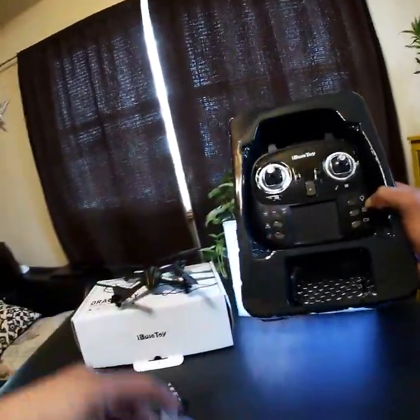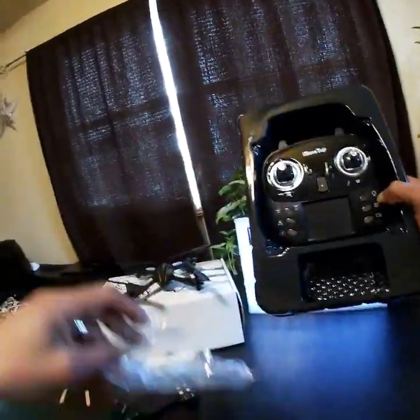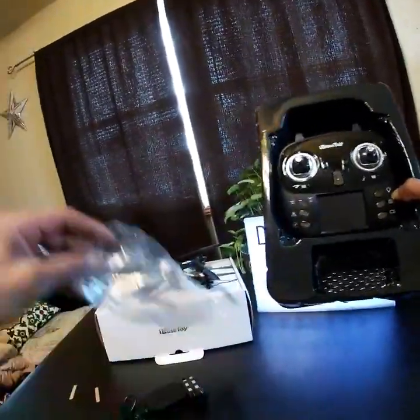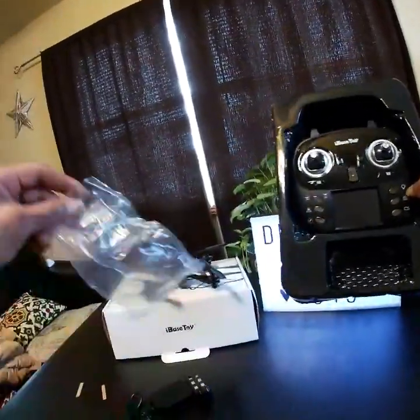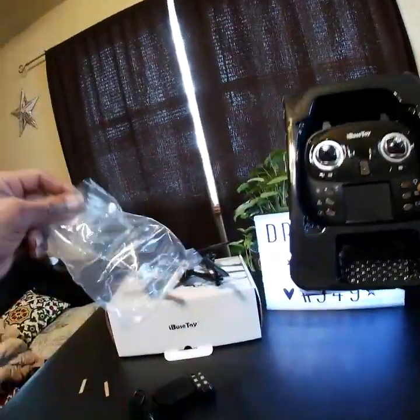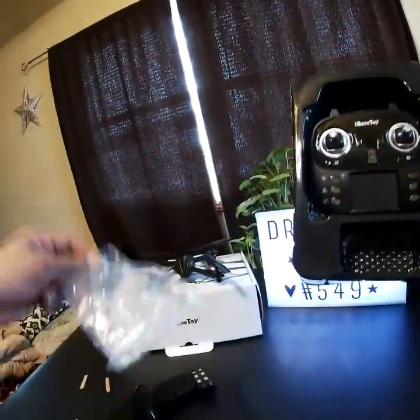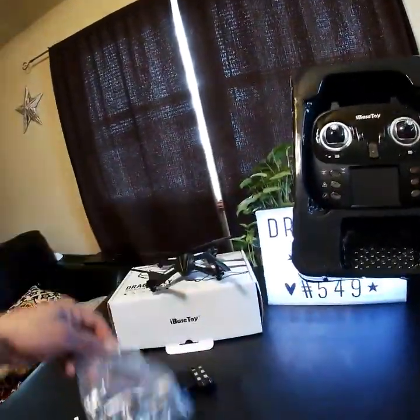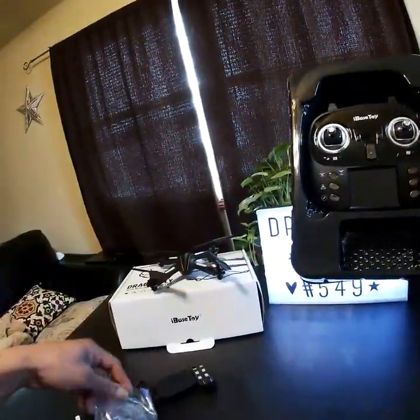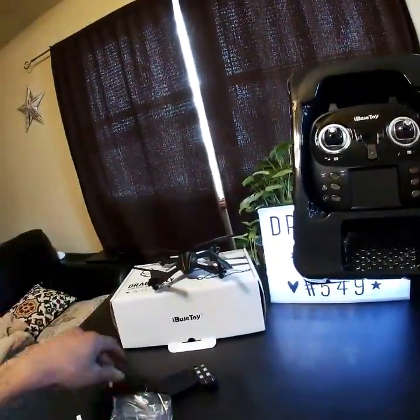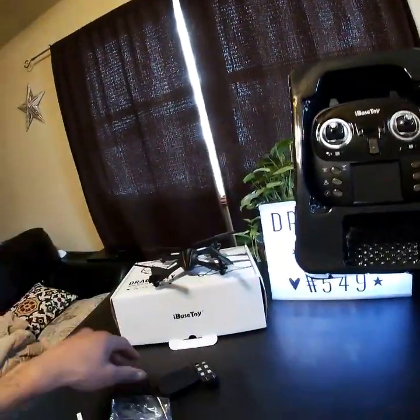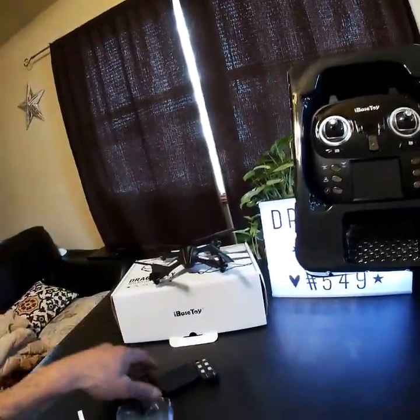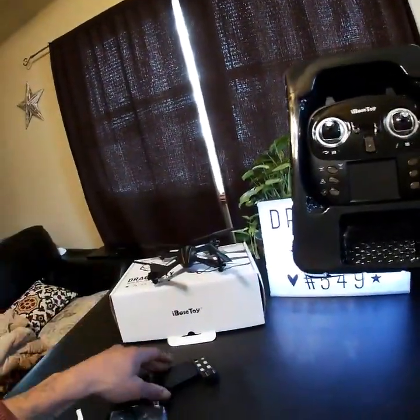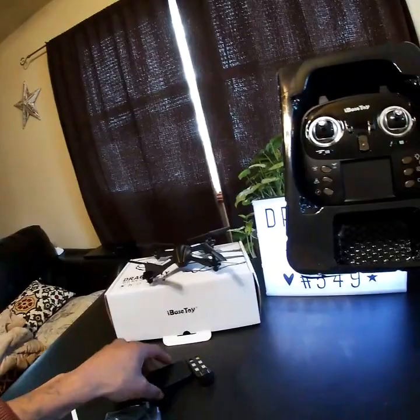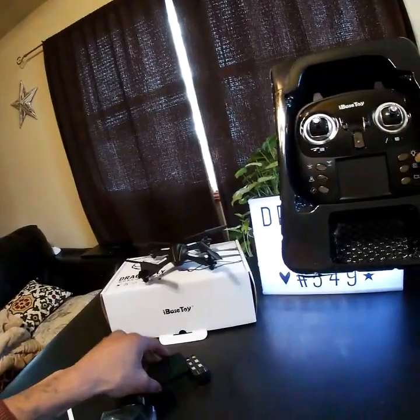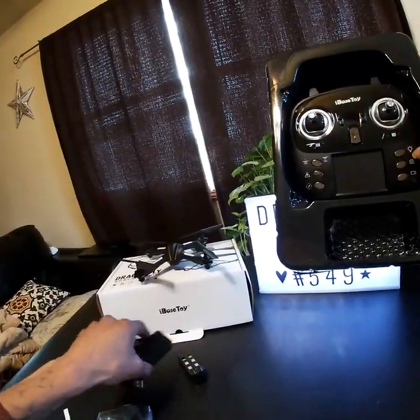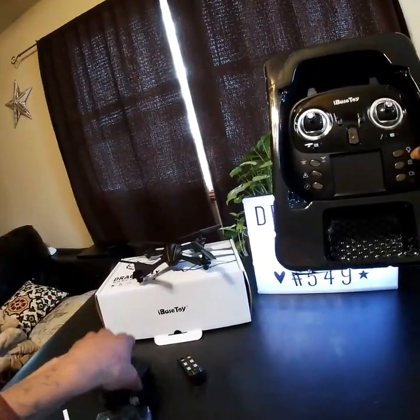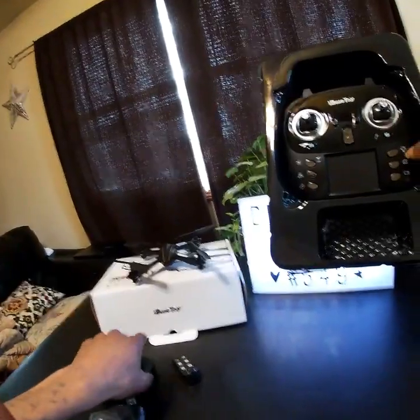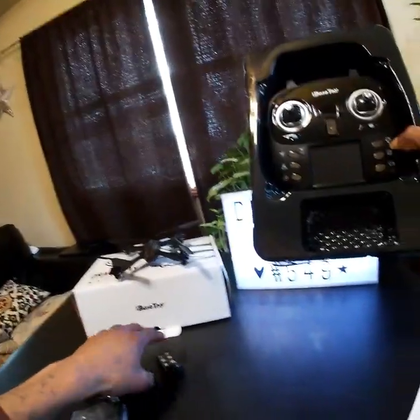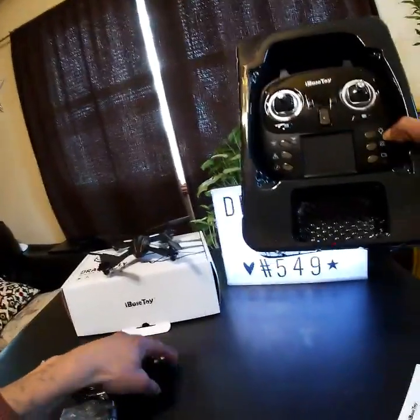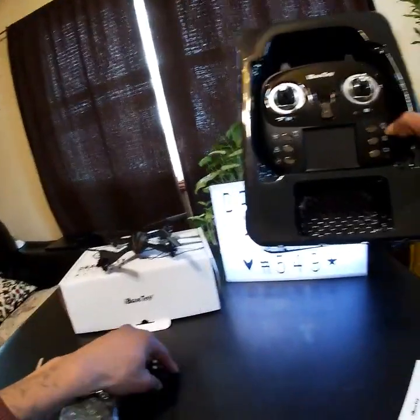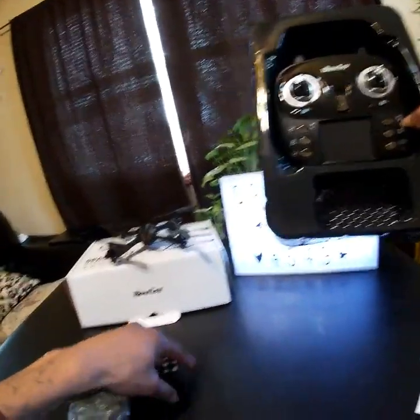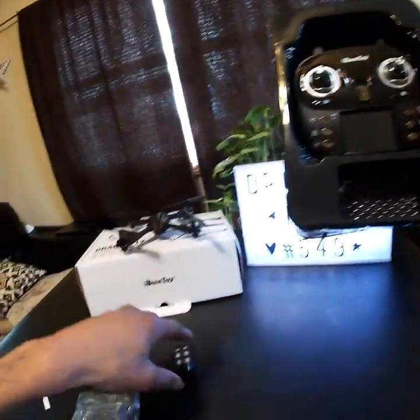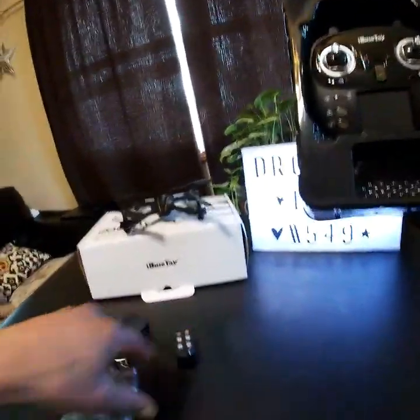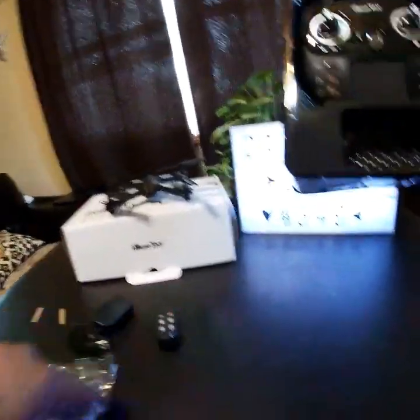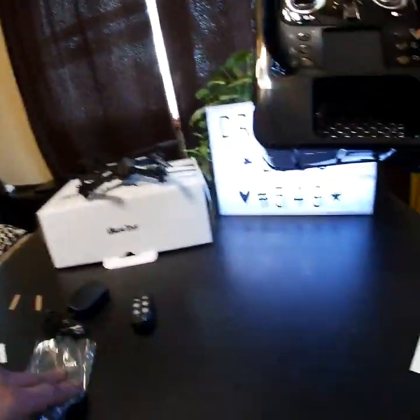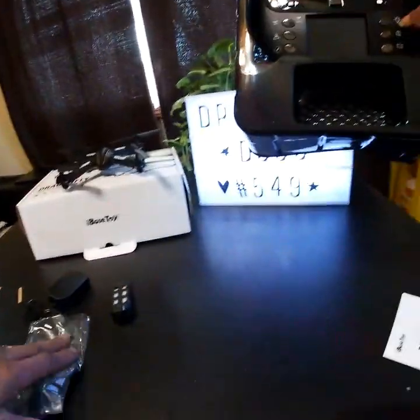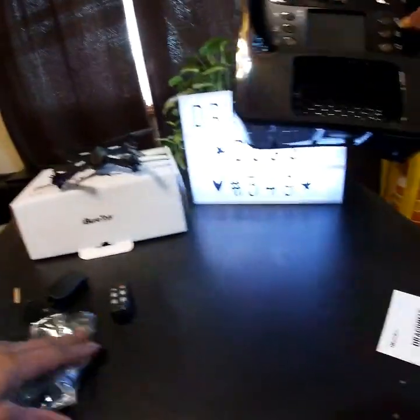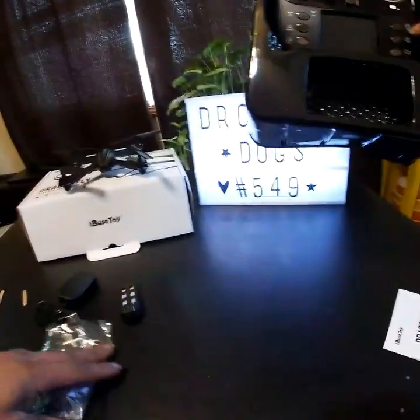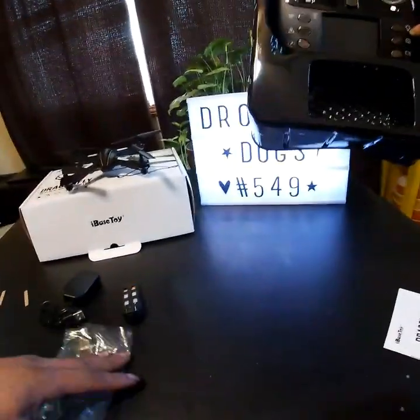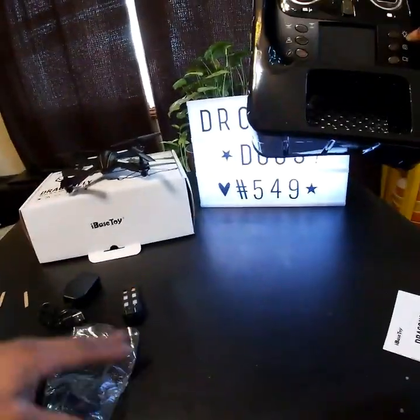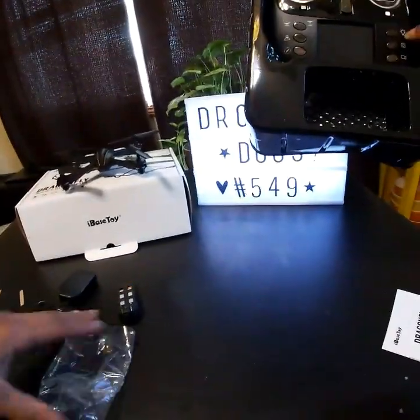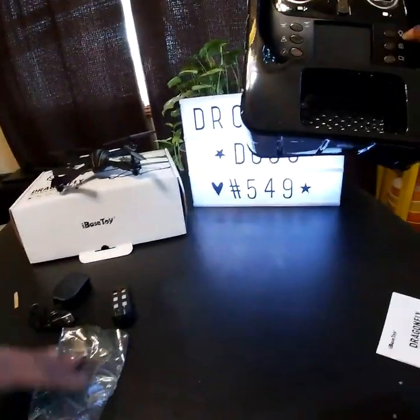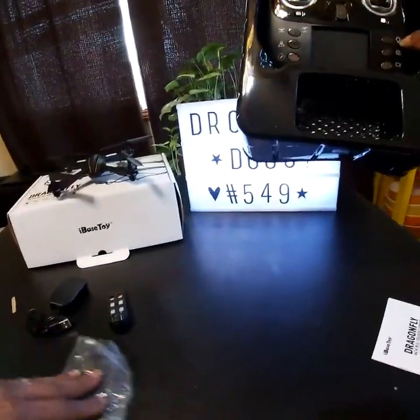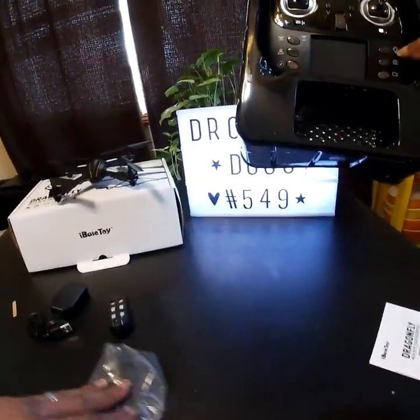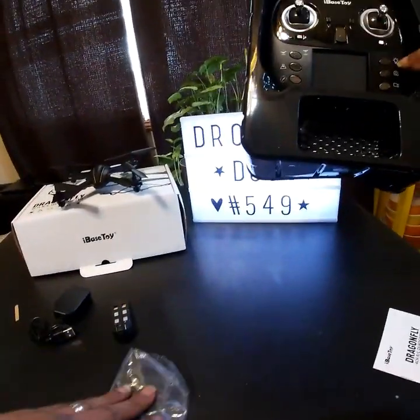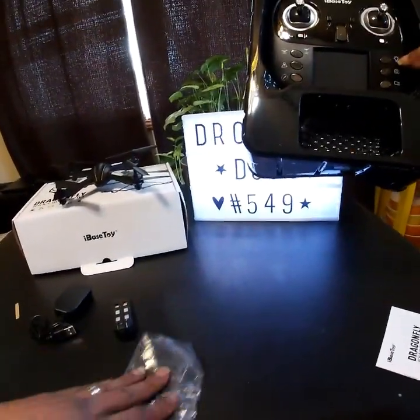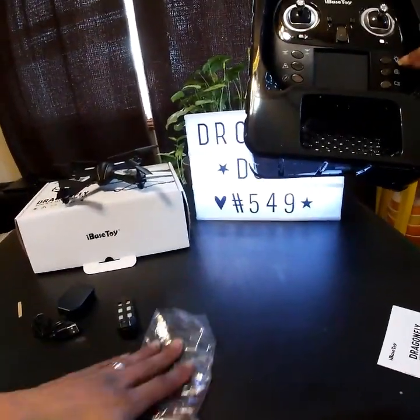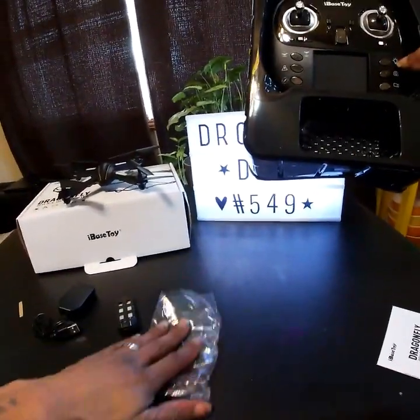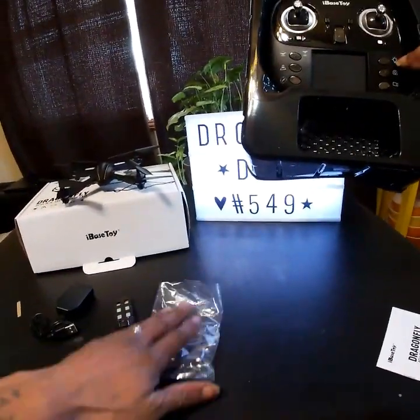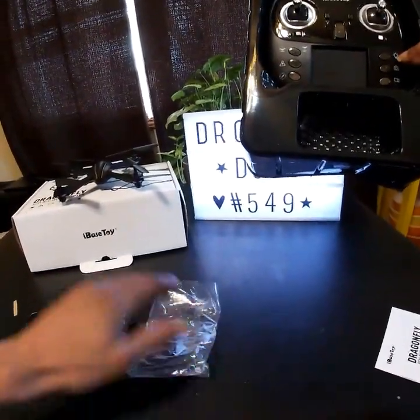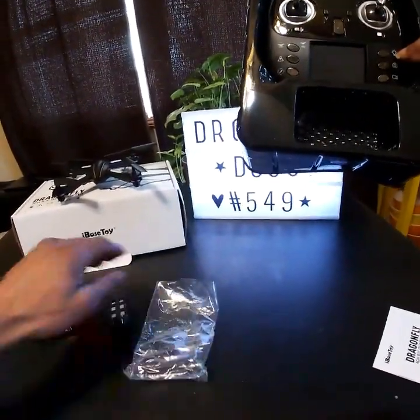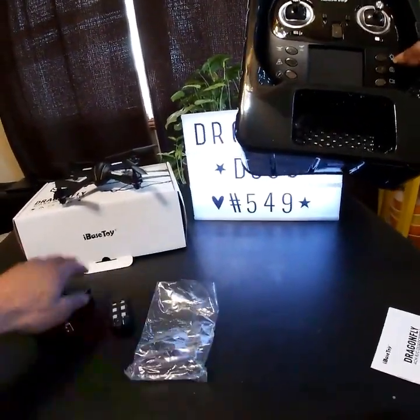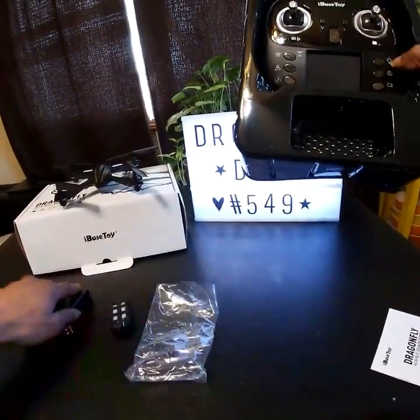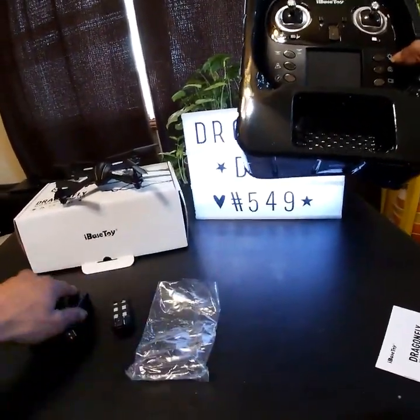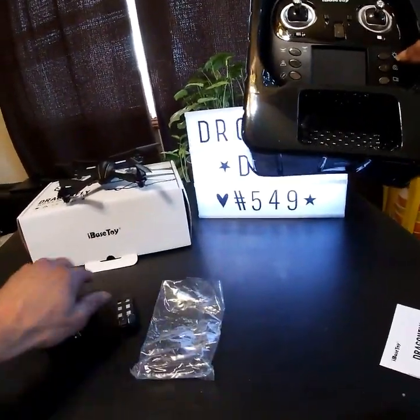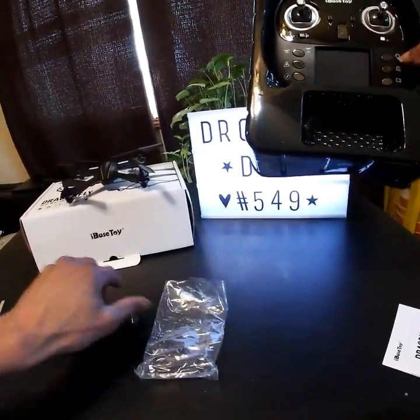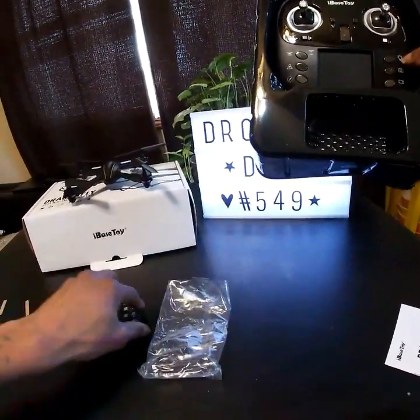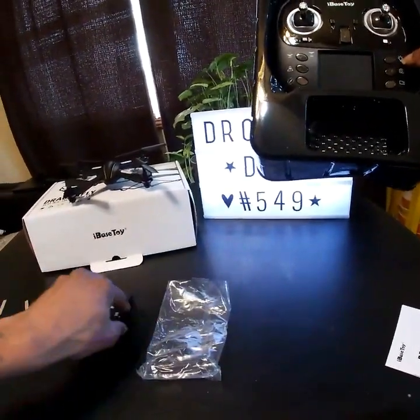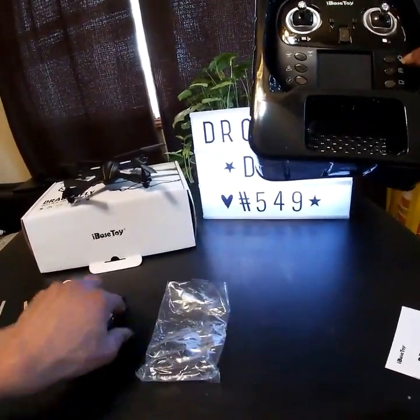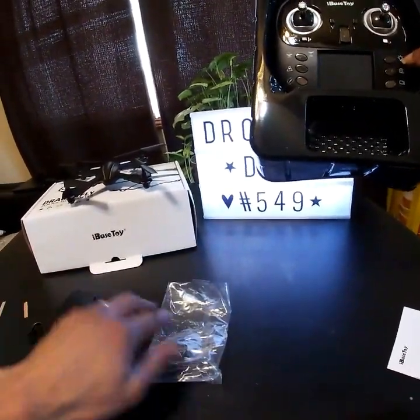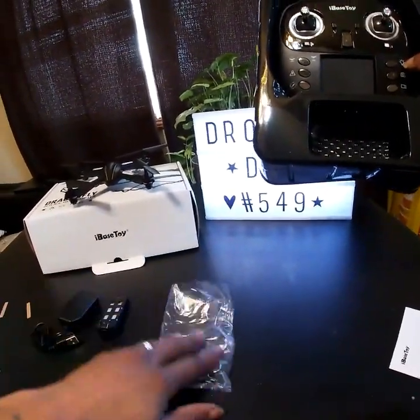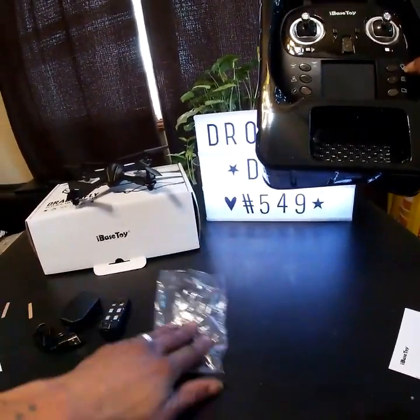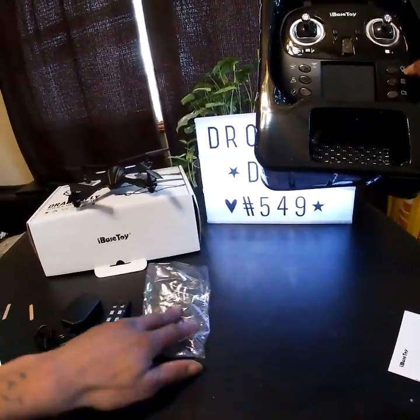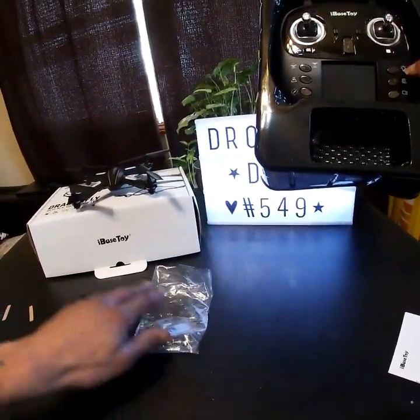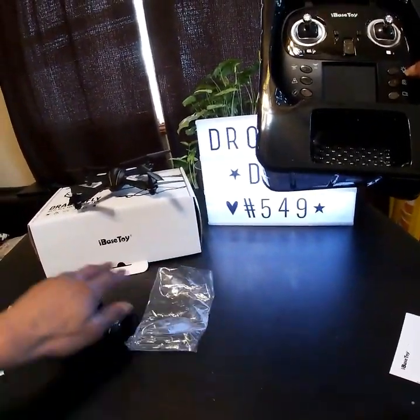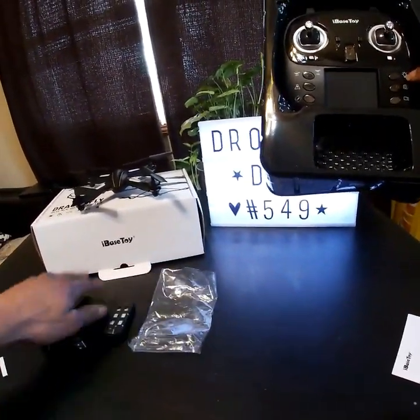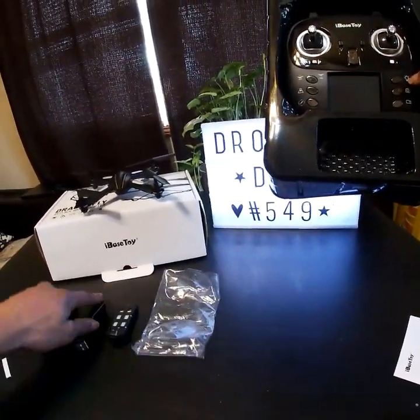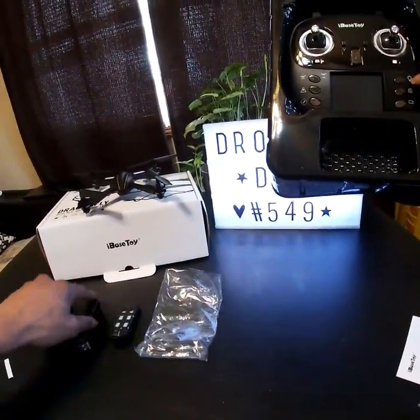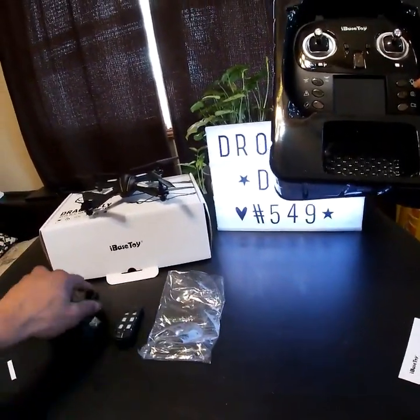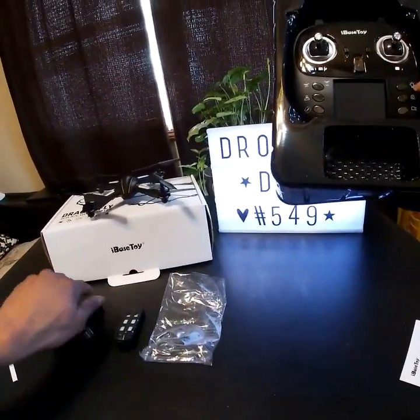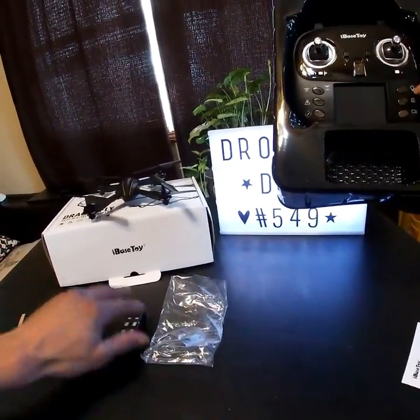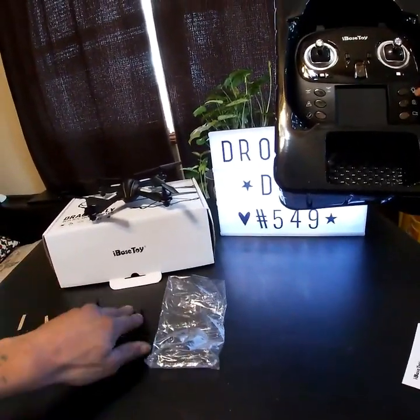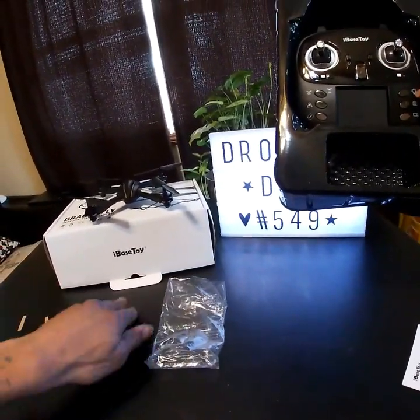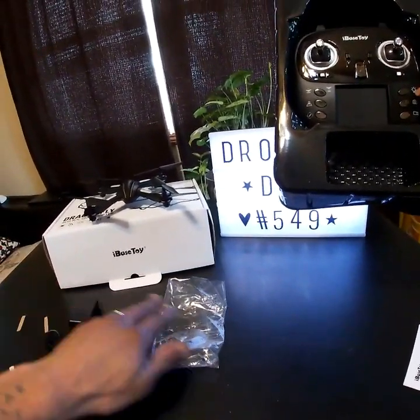Looking in the back of the box — it doesn't look like we're getting any extra props with this one.